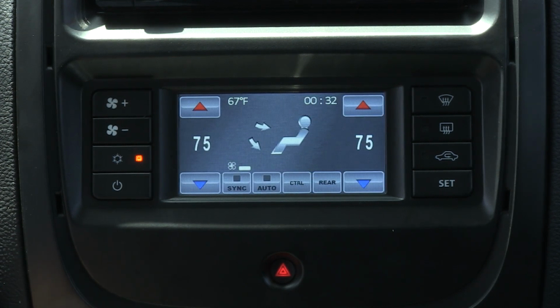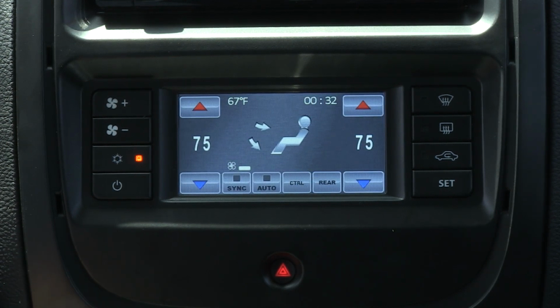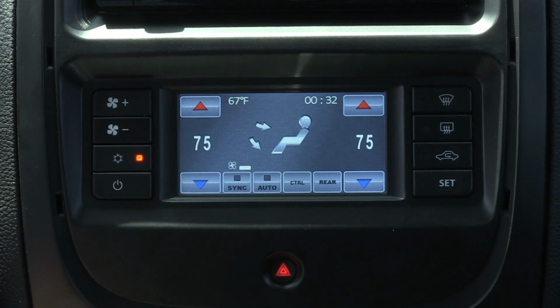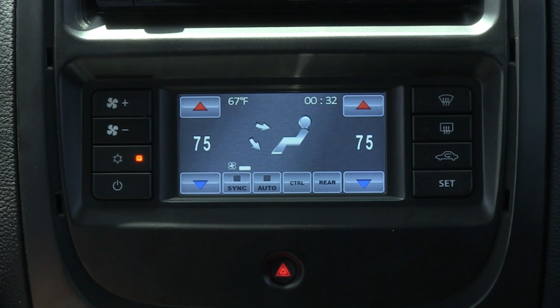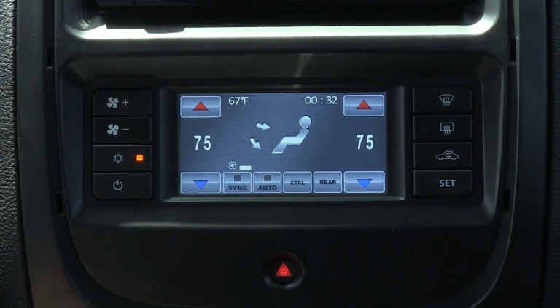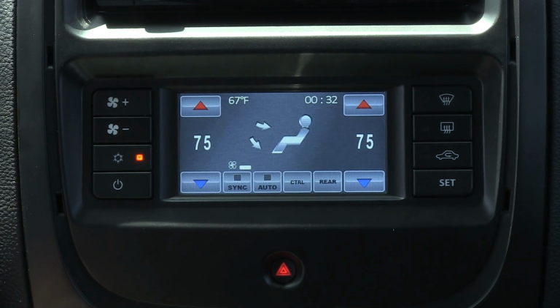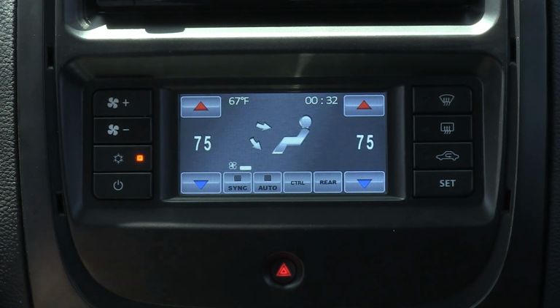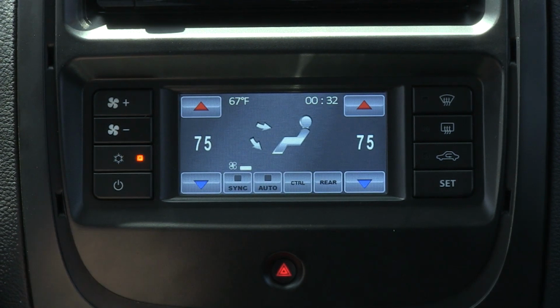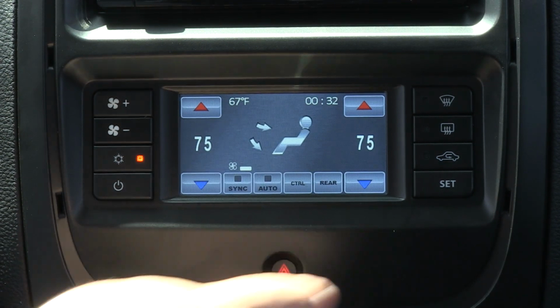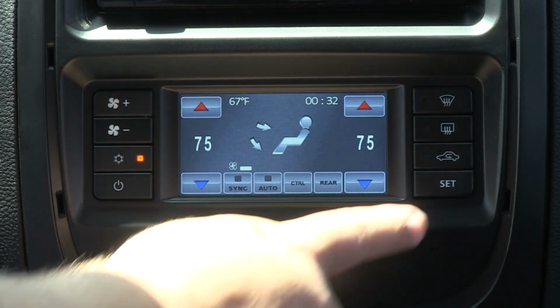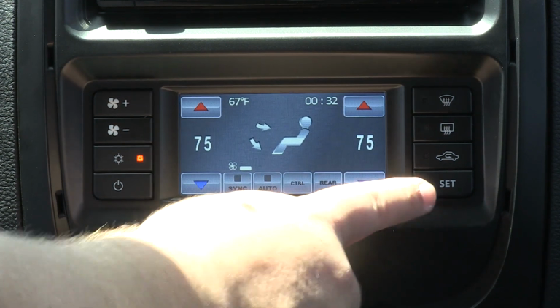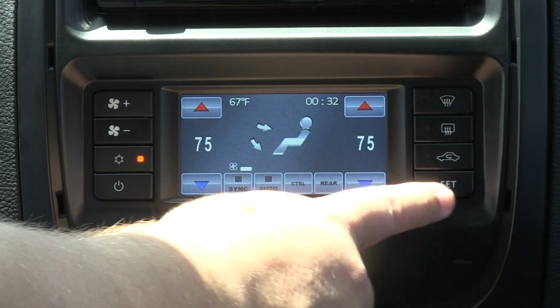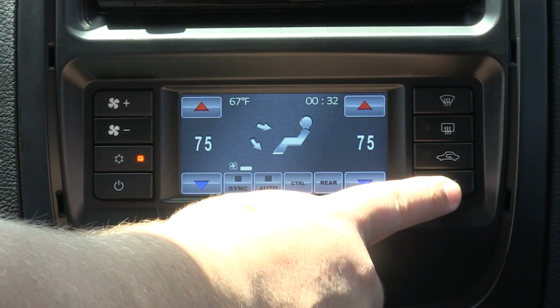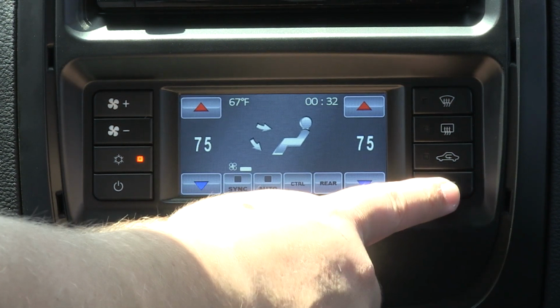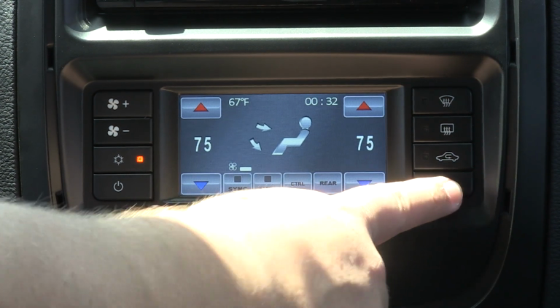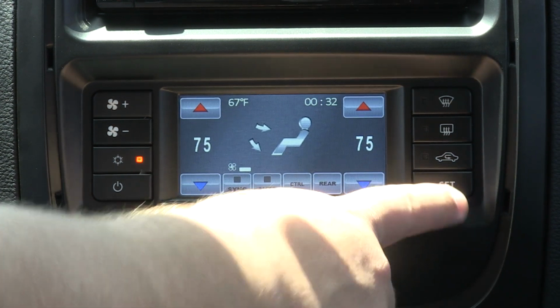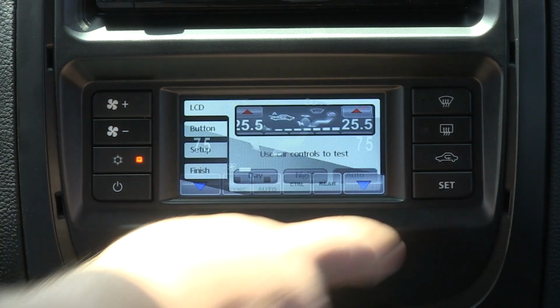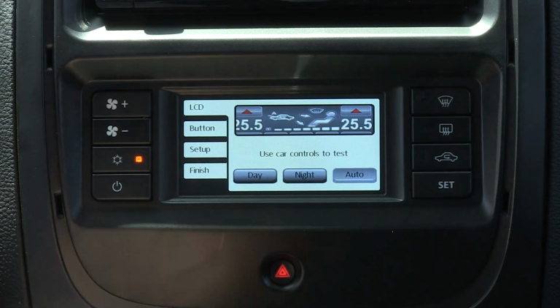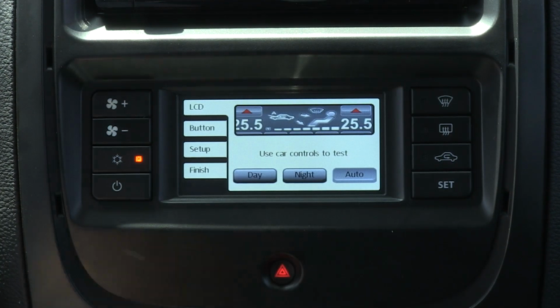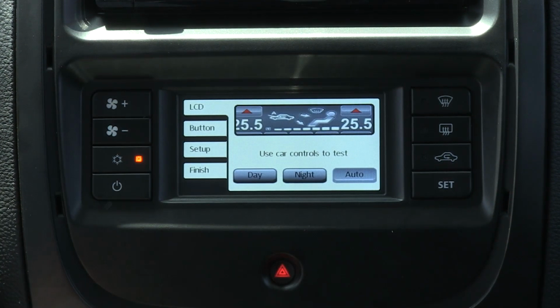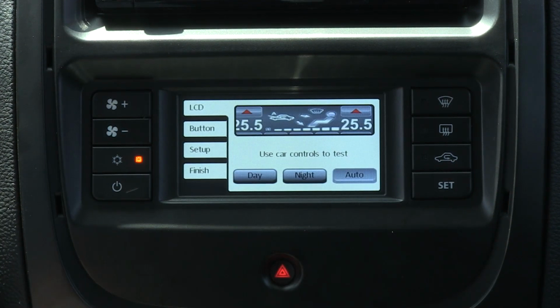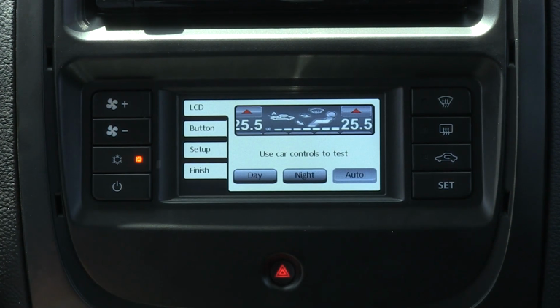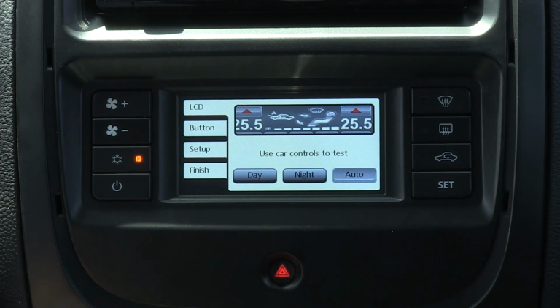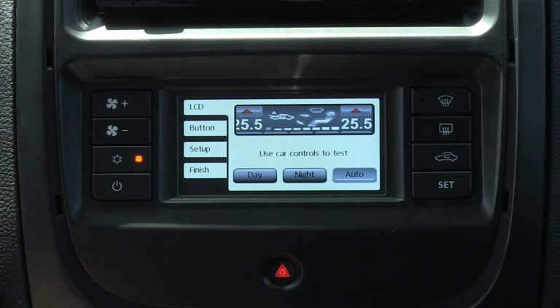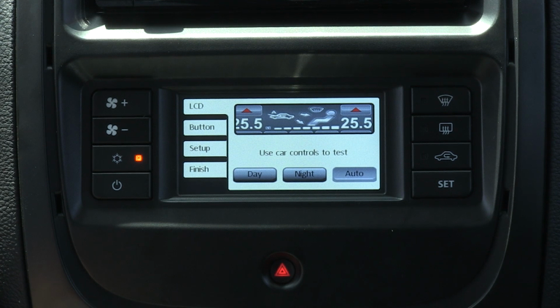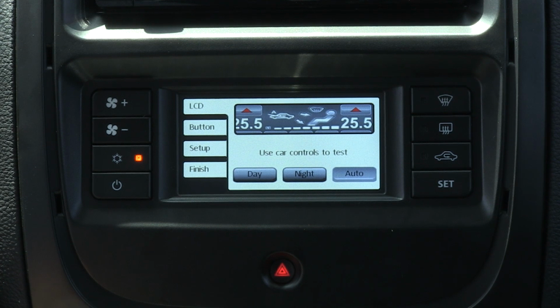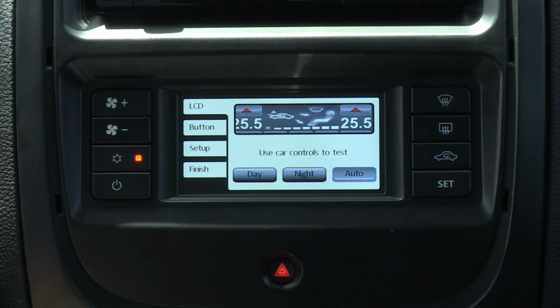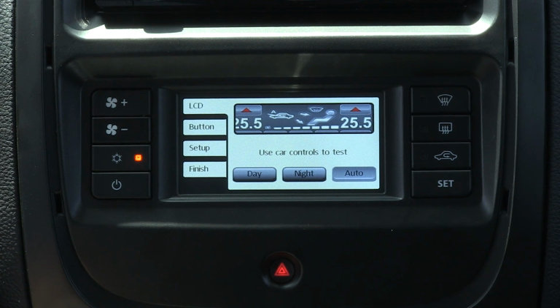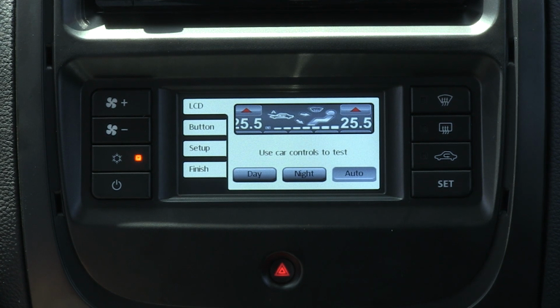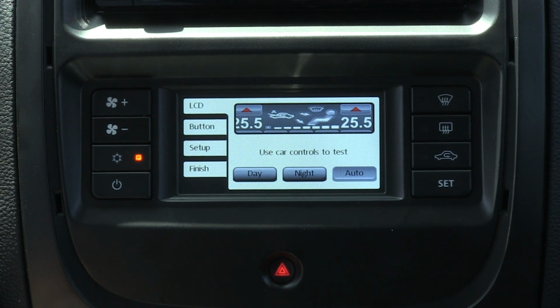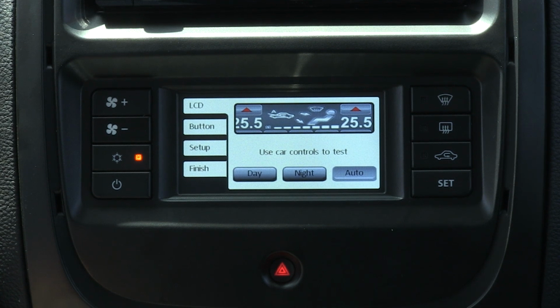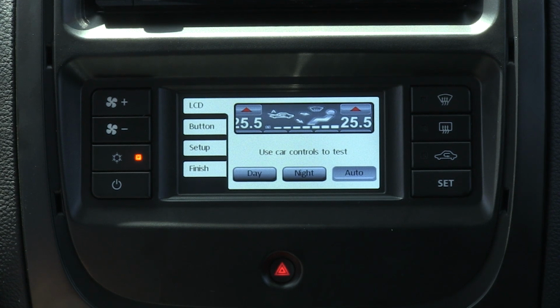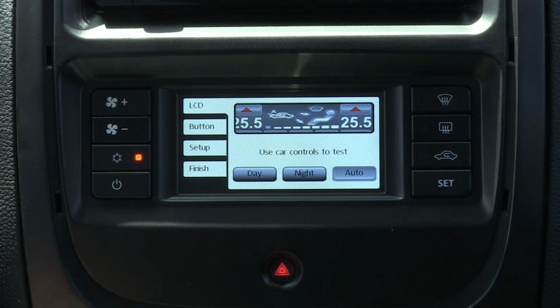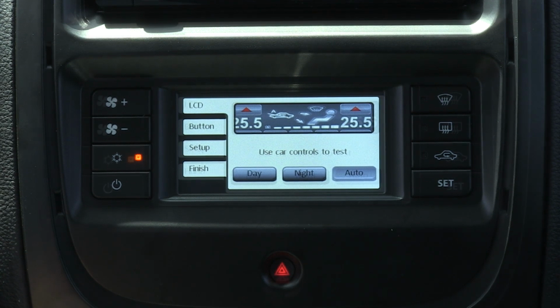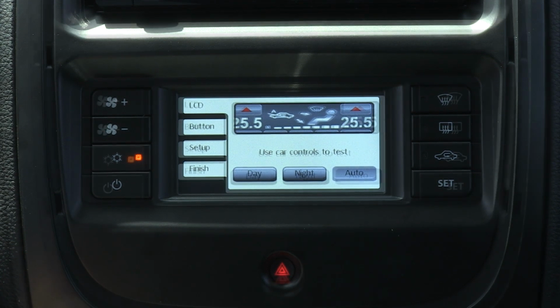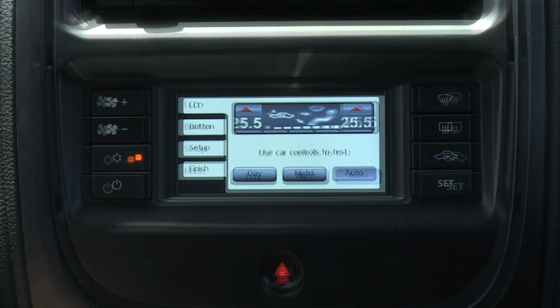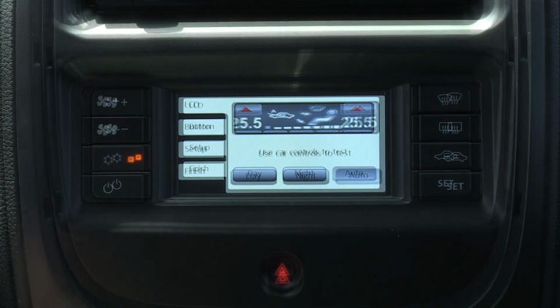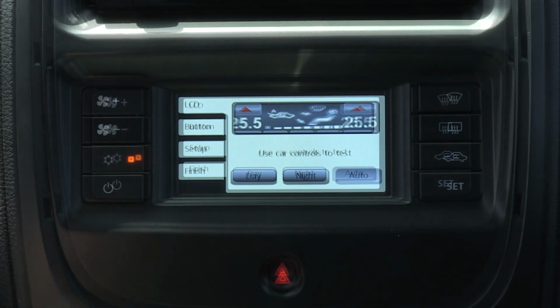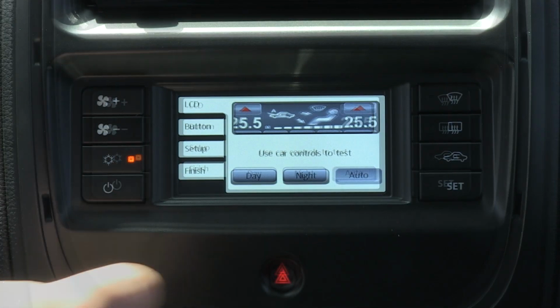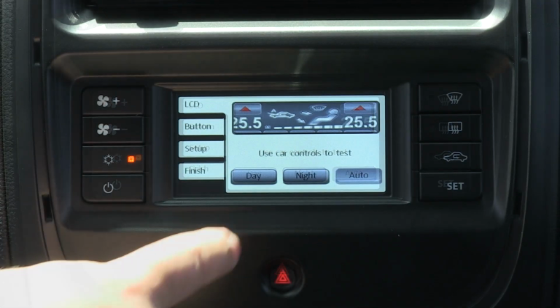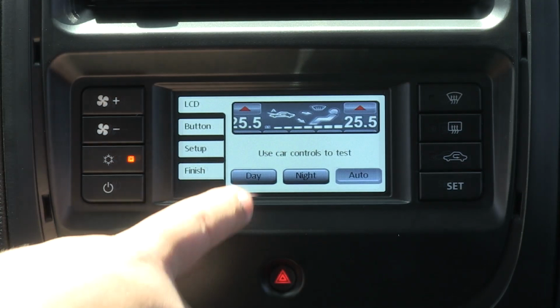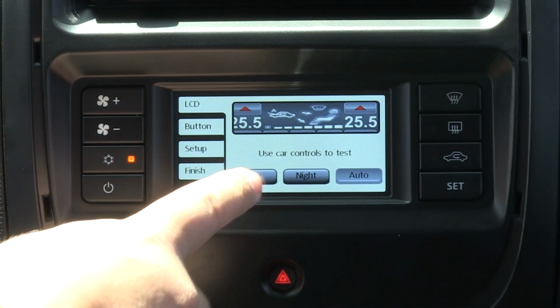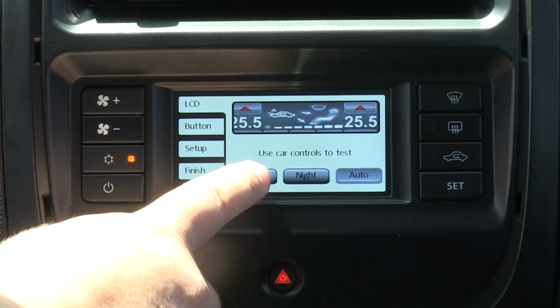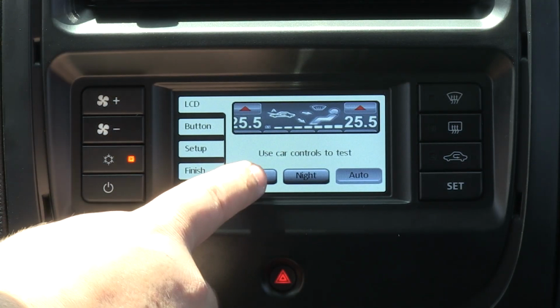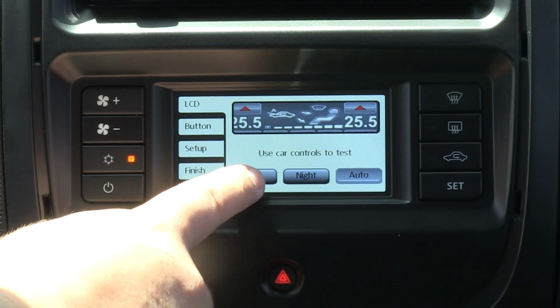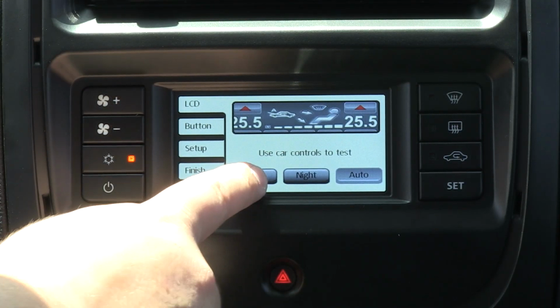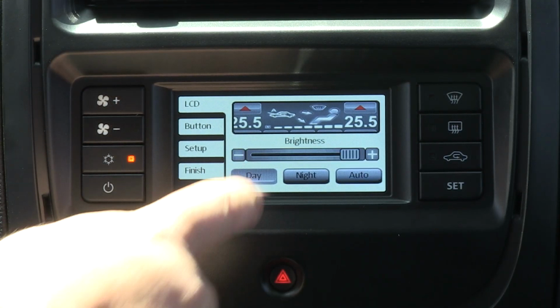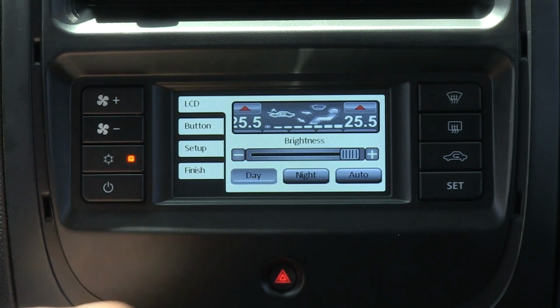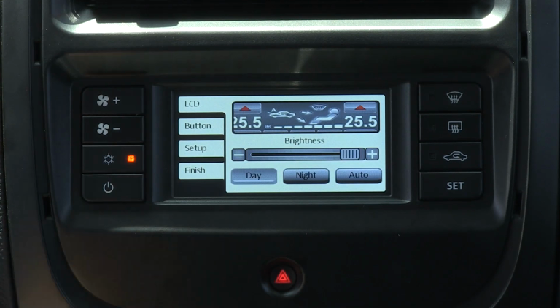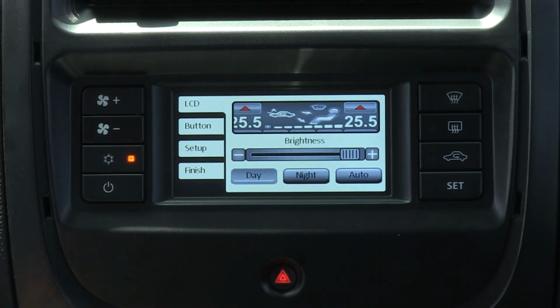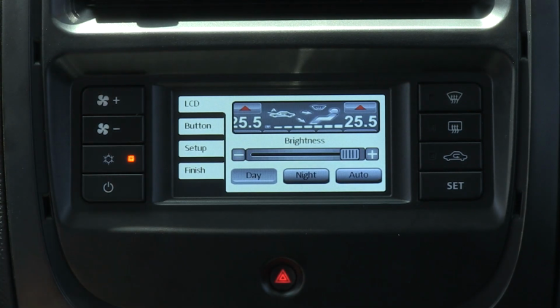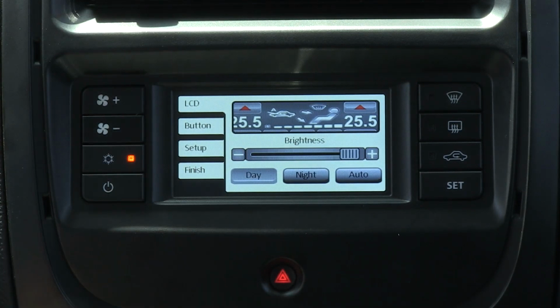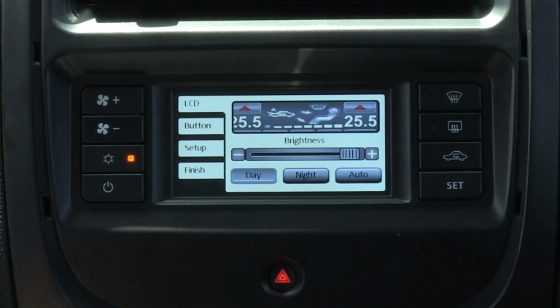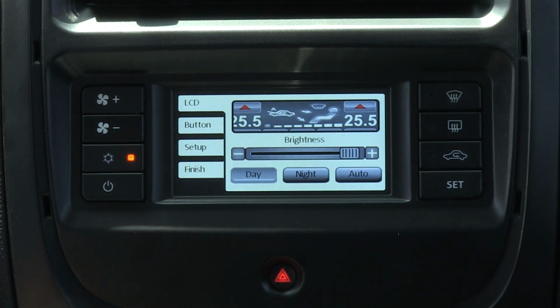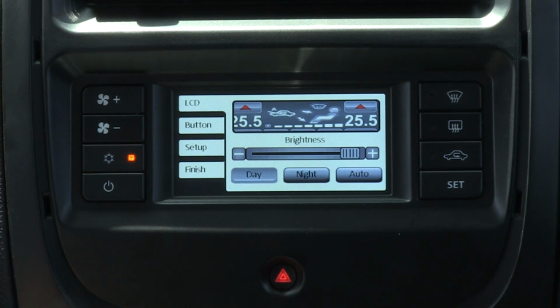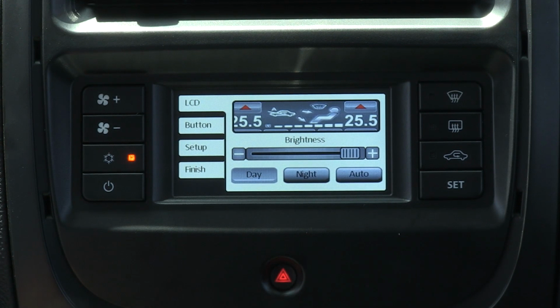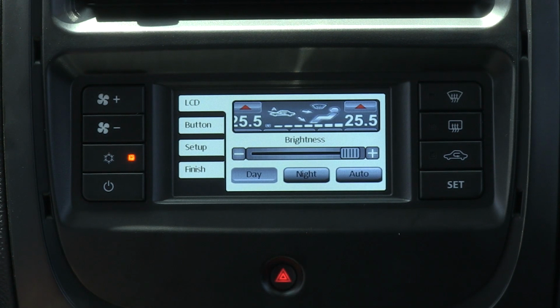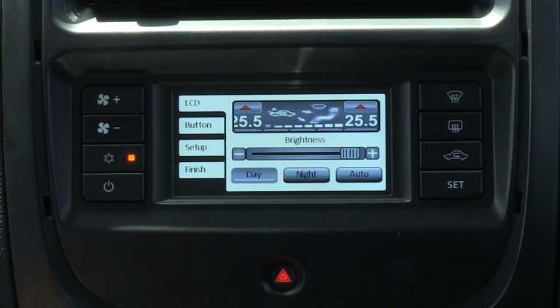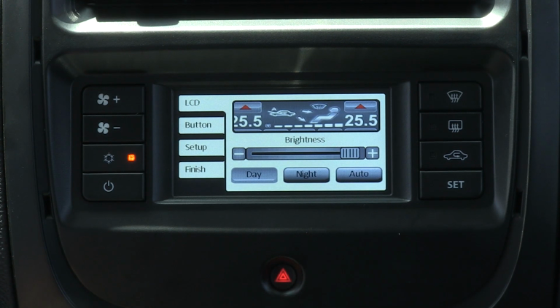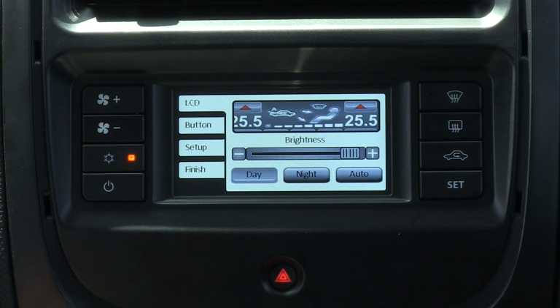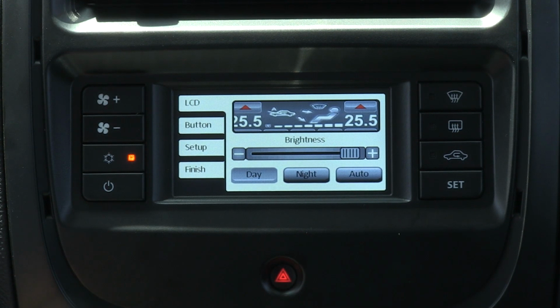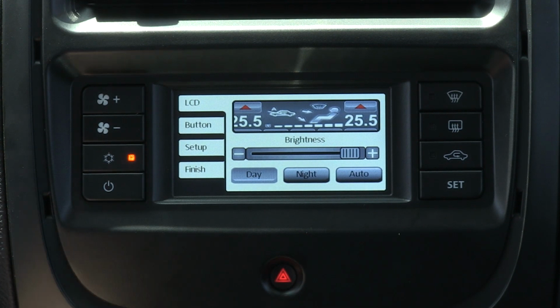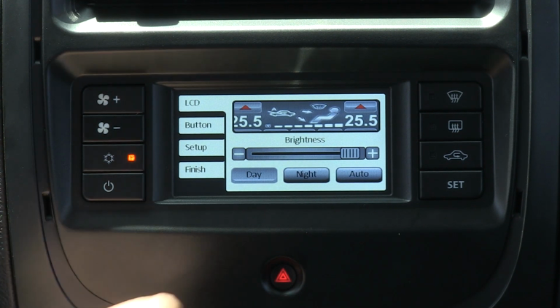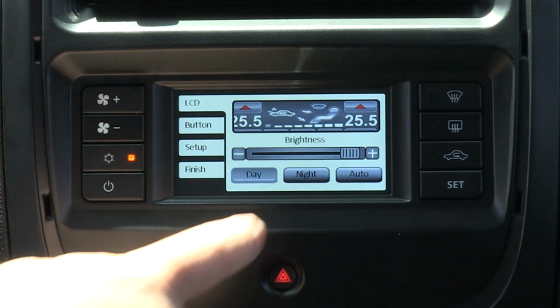Accessing the set button will allow you to primarily alter the brightness of the HVAC unit, but will also give you access to the configuration menu.